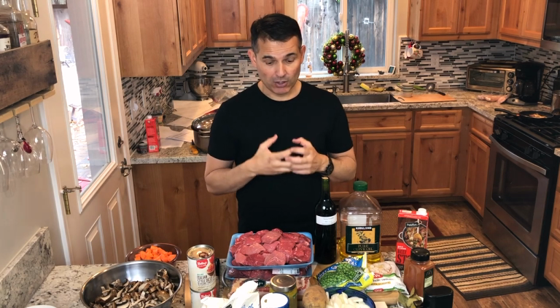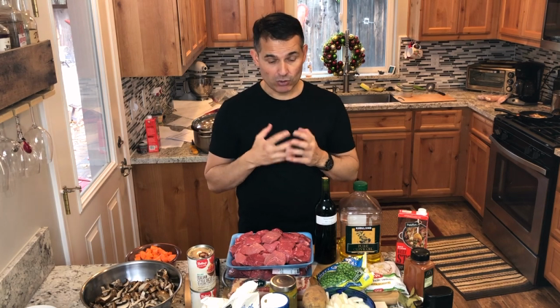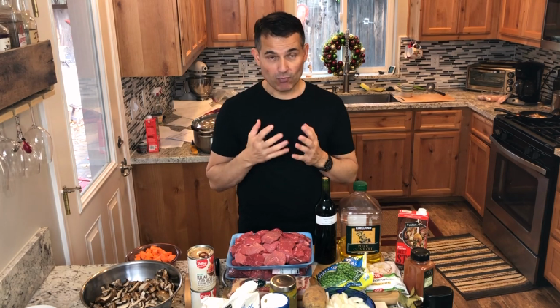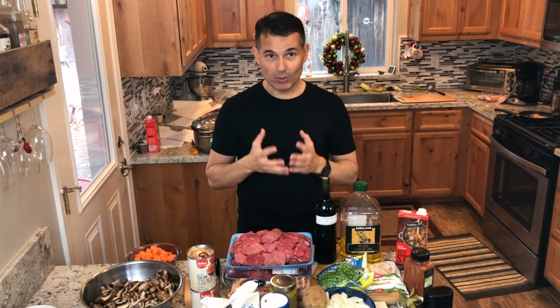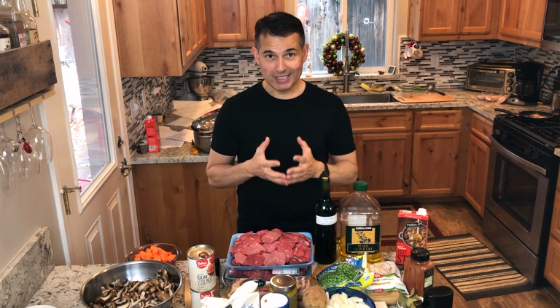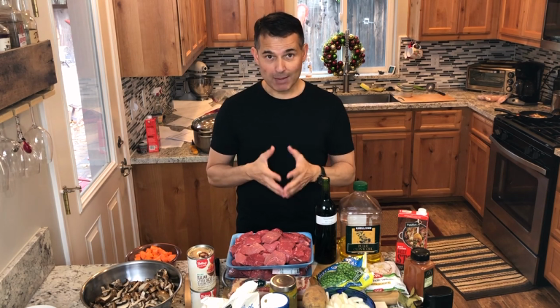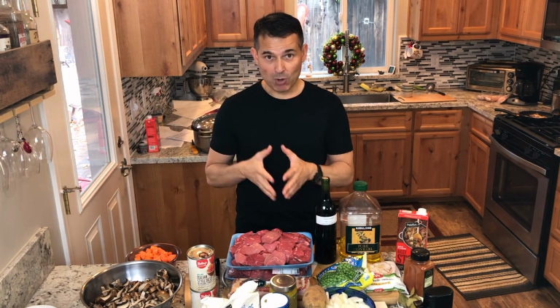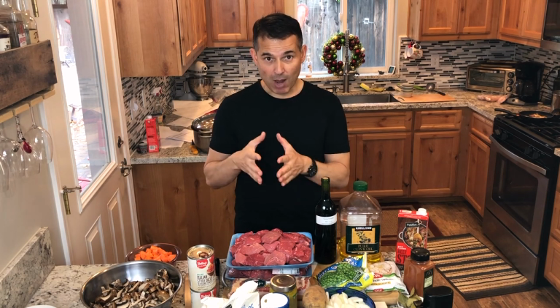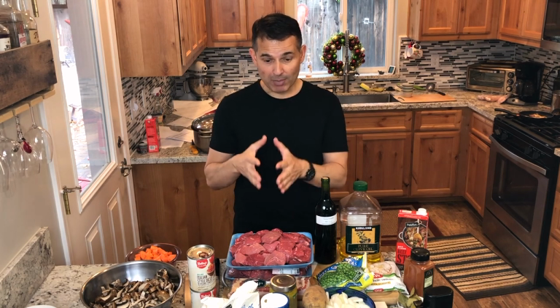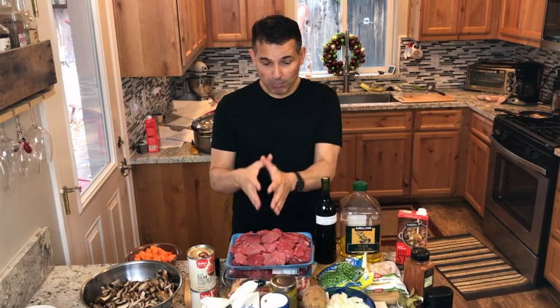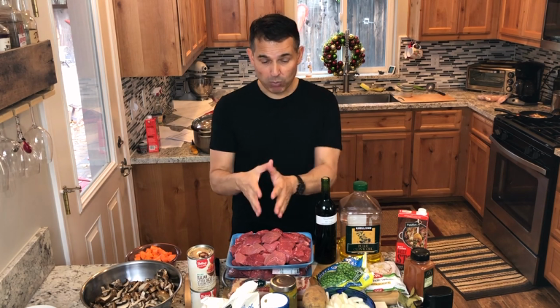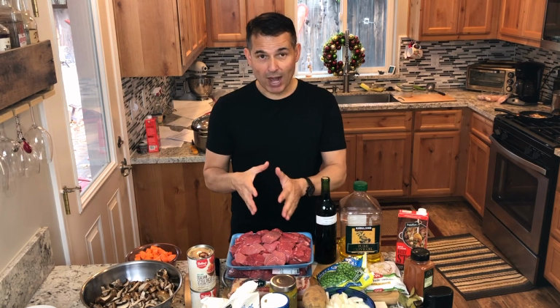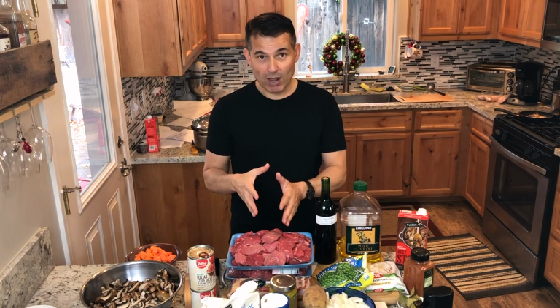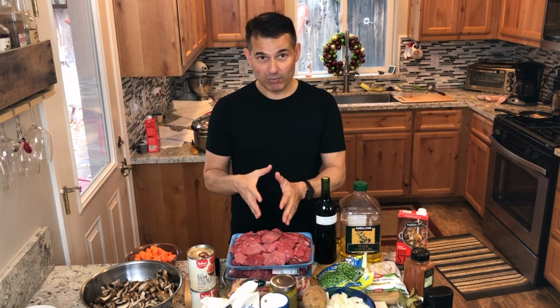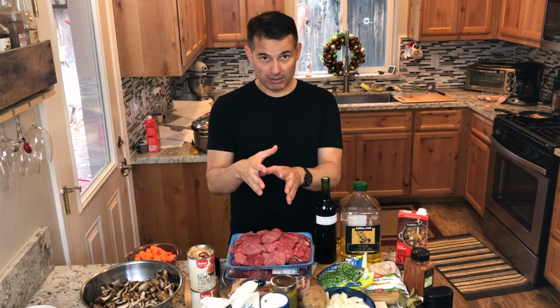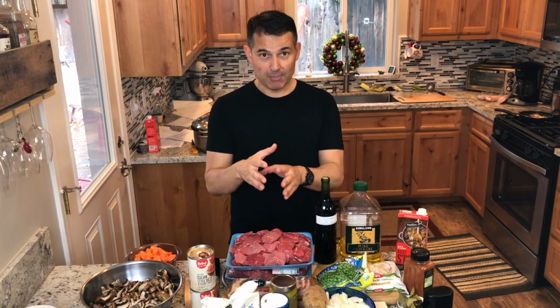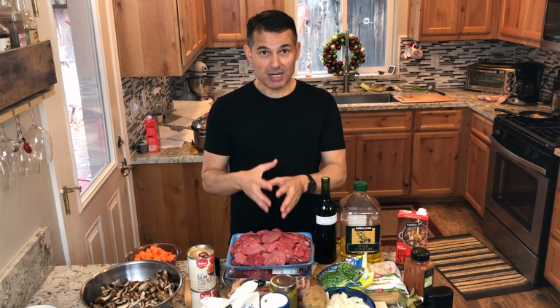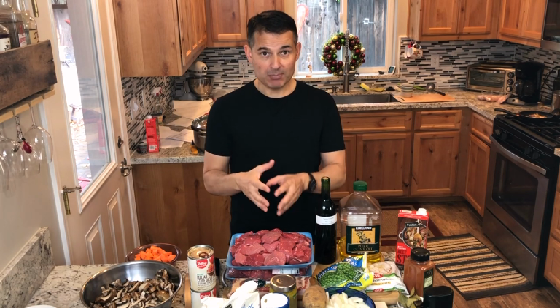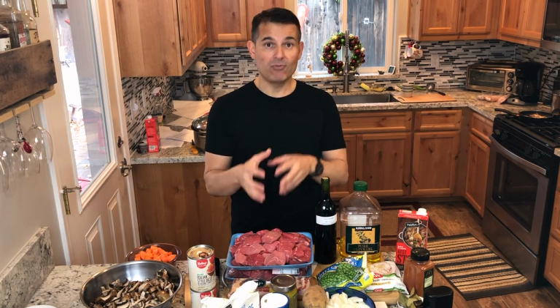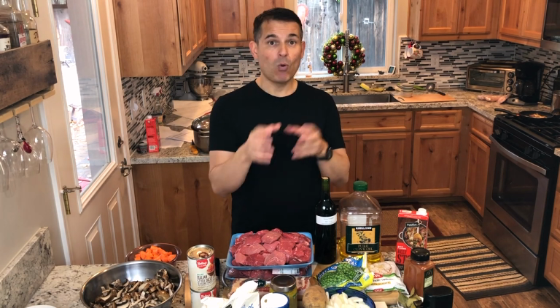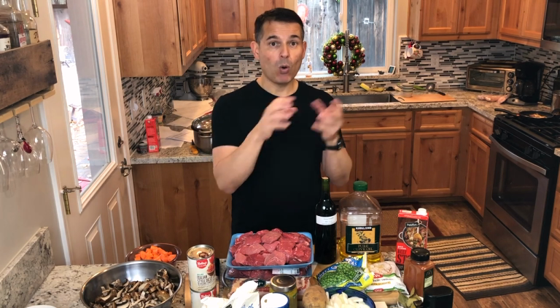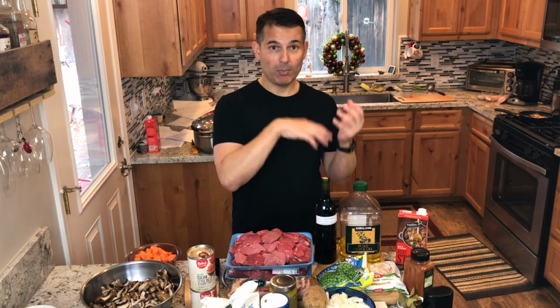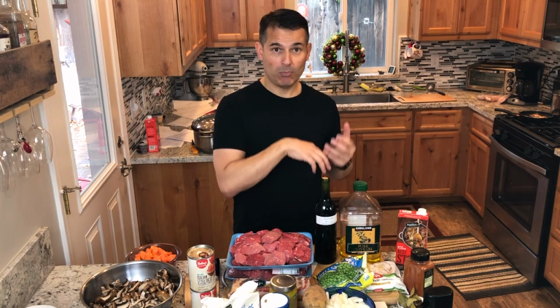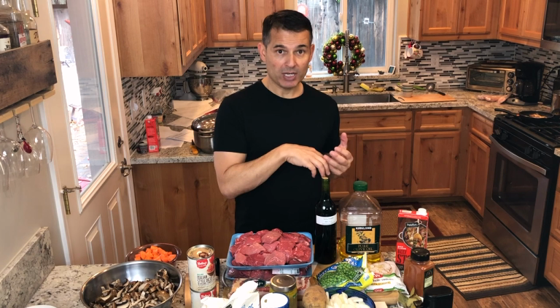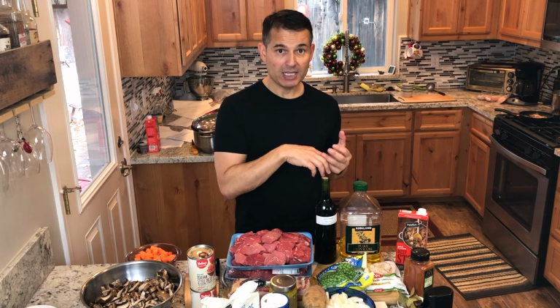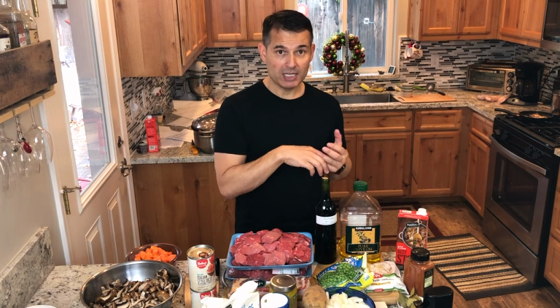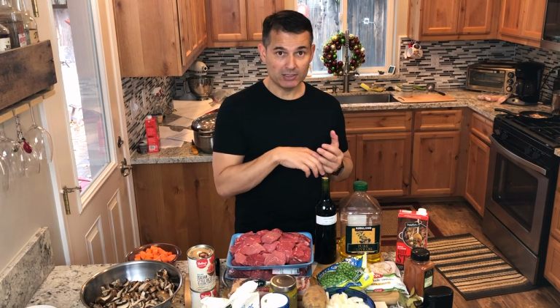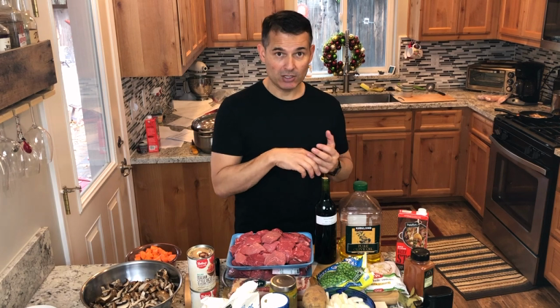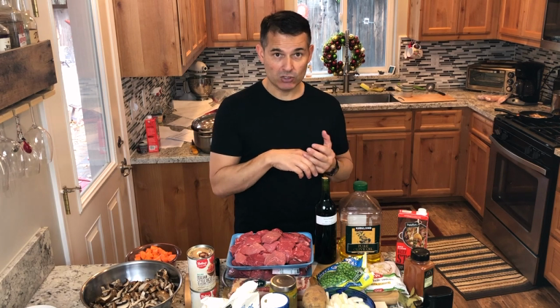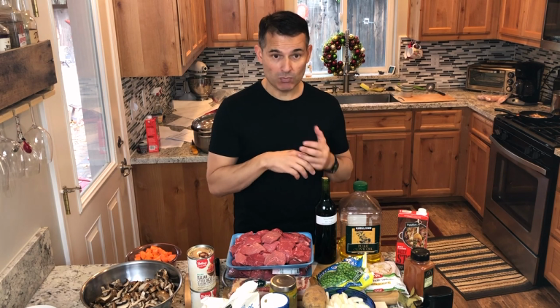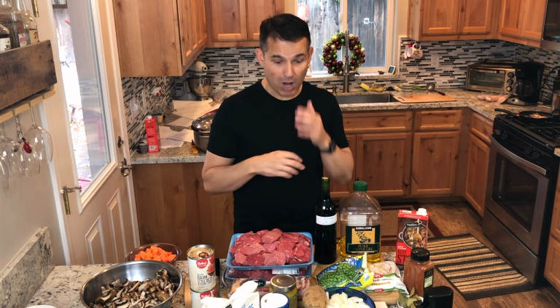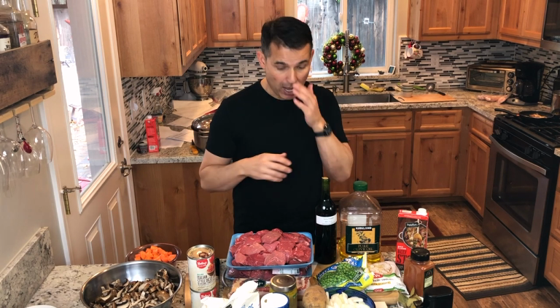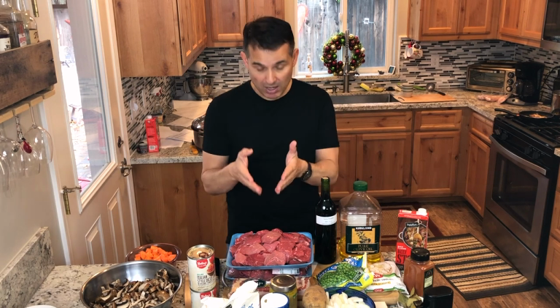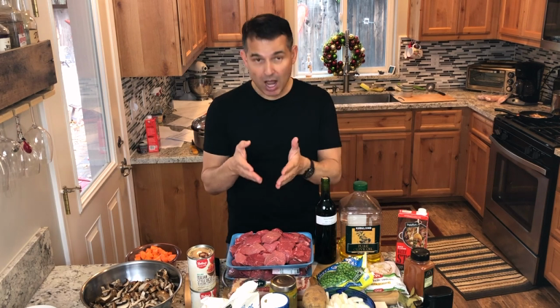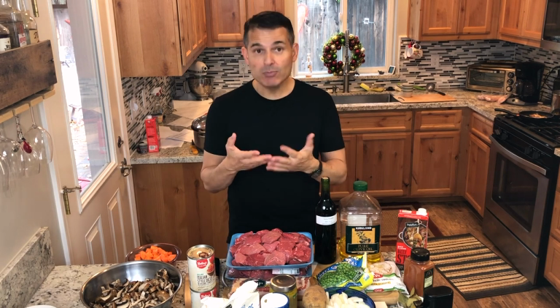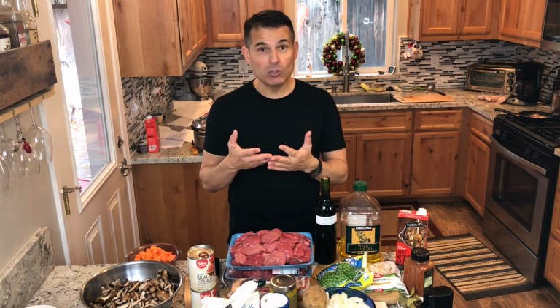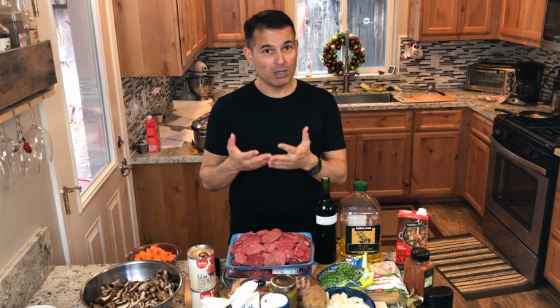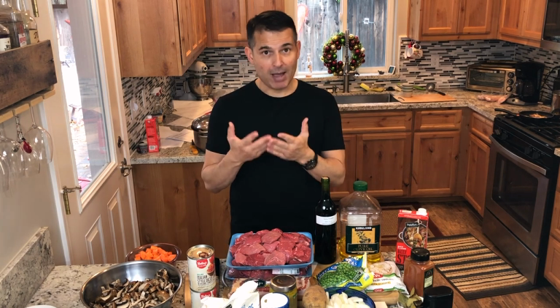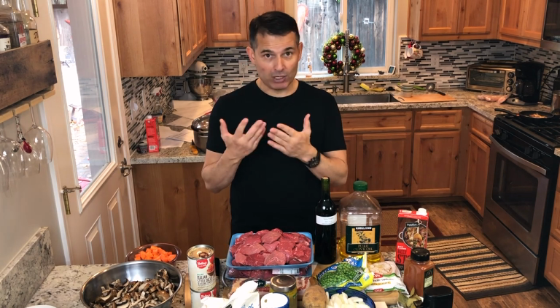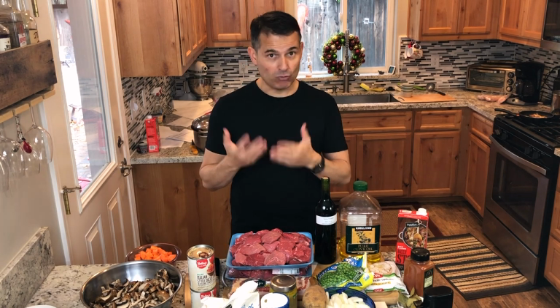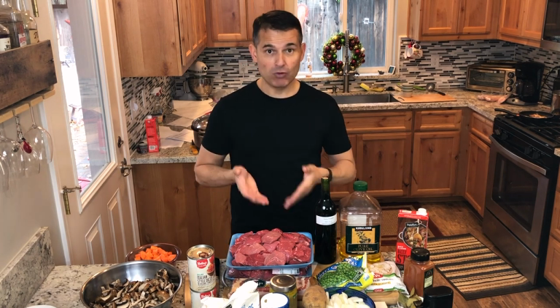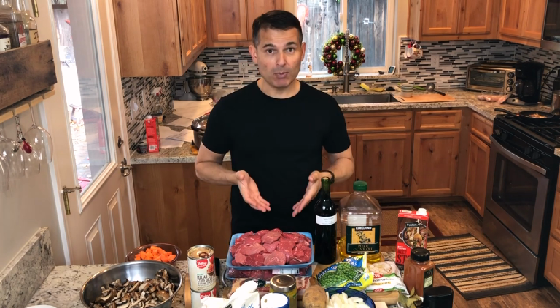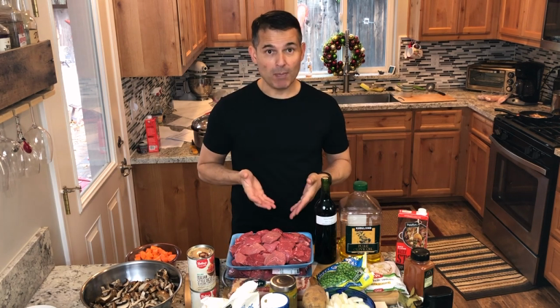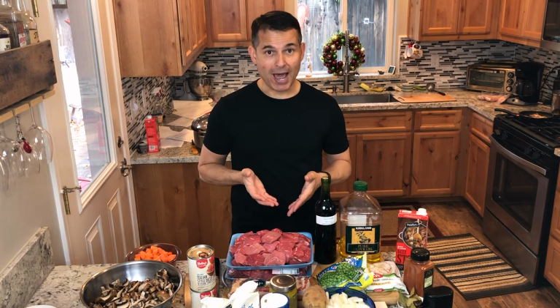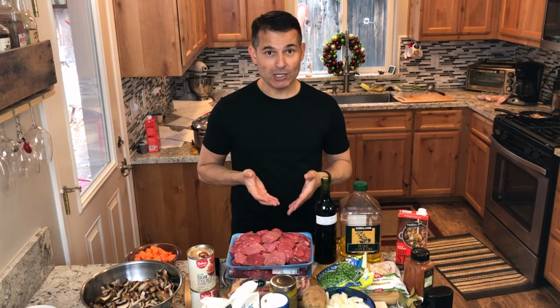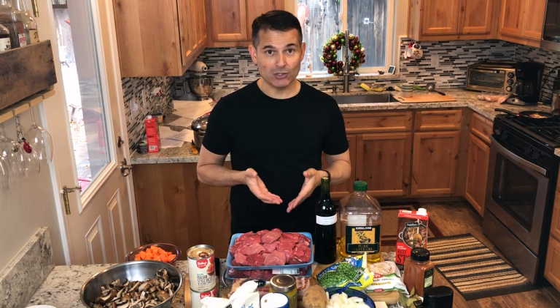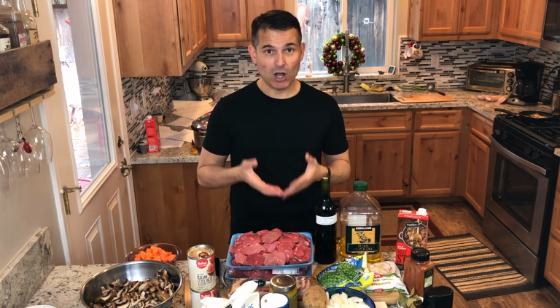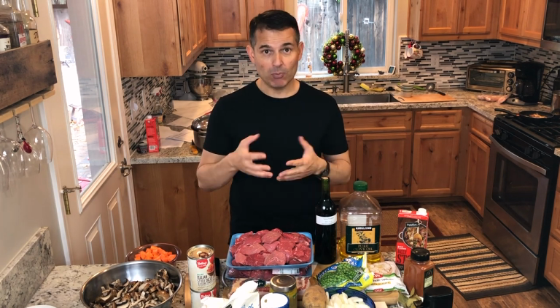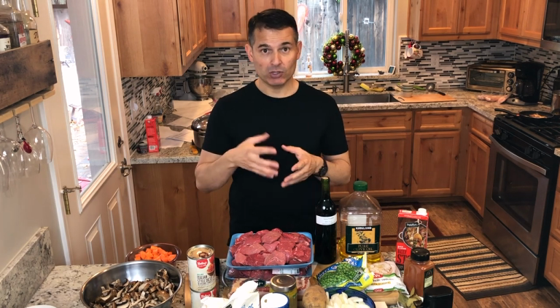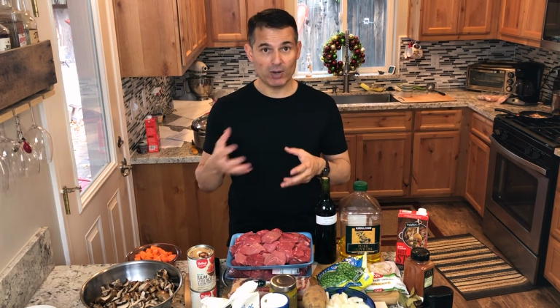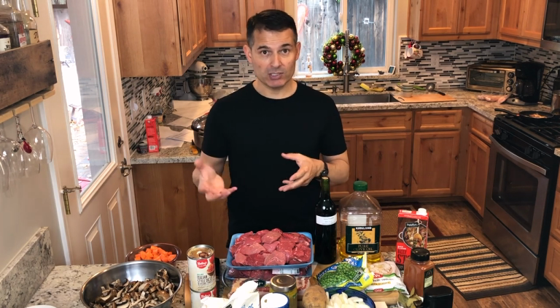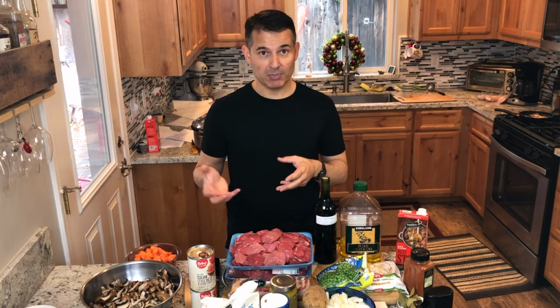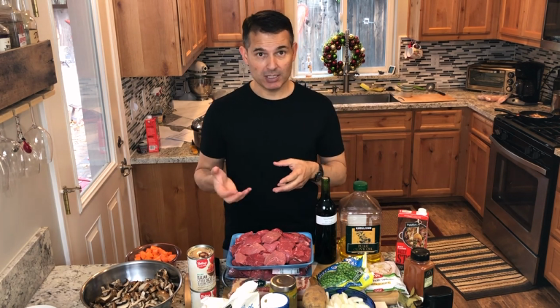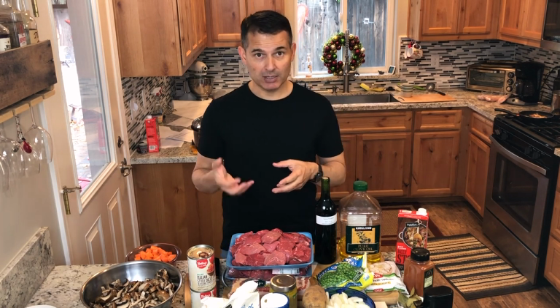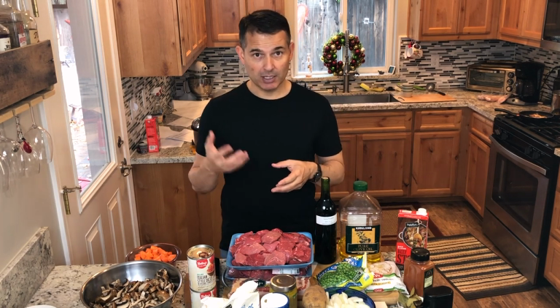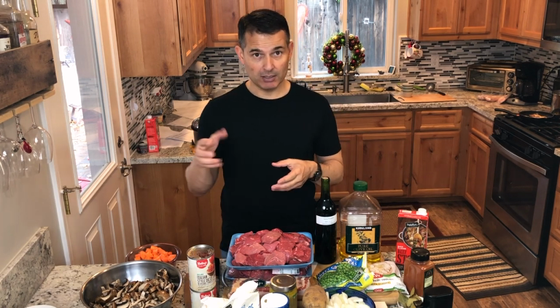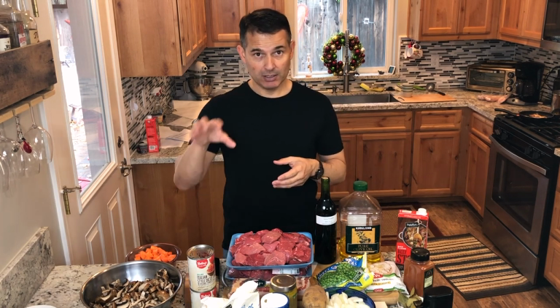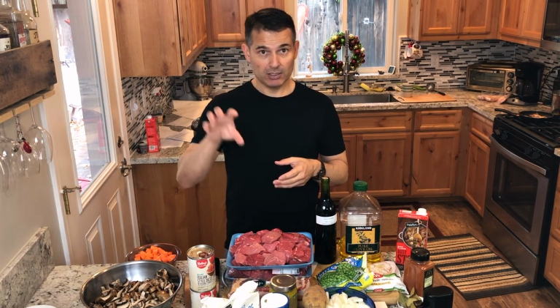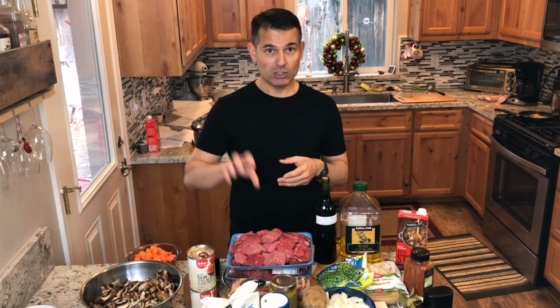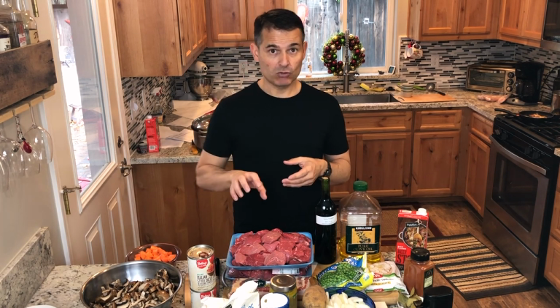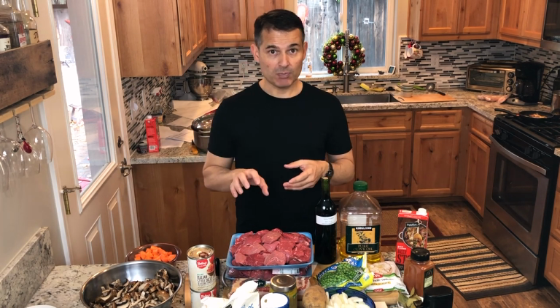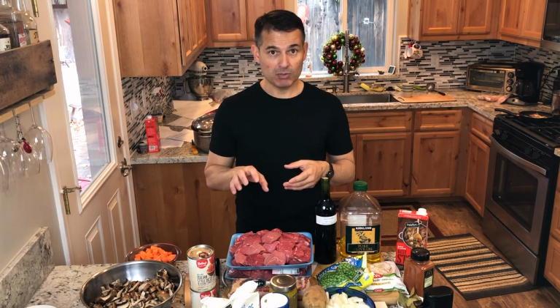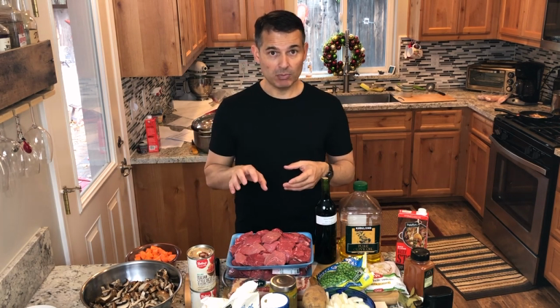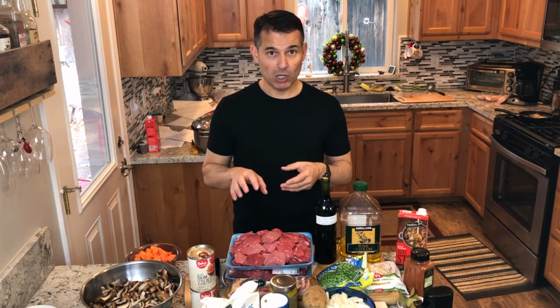For example, I'm going to brown the meat before putting it into the stew pot. I'm doing about a triple batch — I'll put the recipe in the description below.